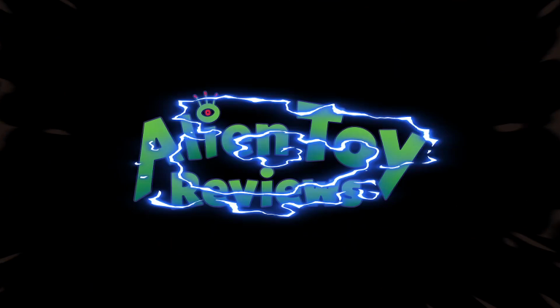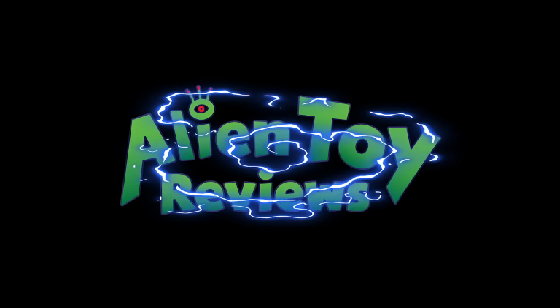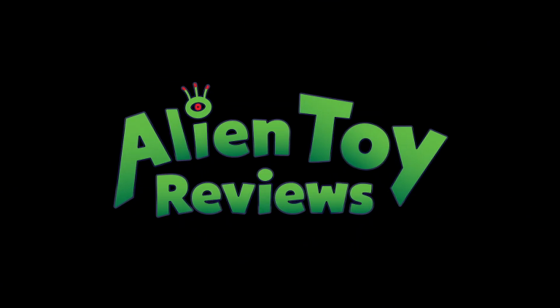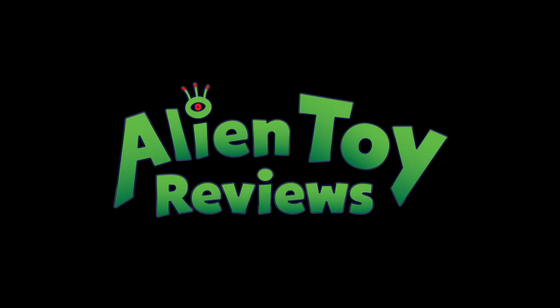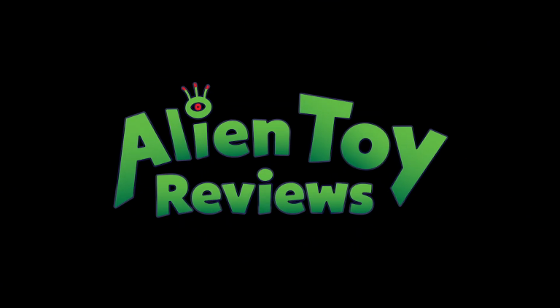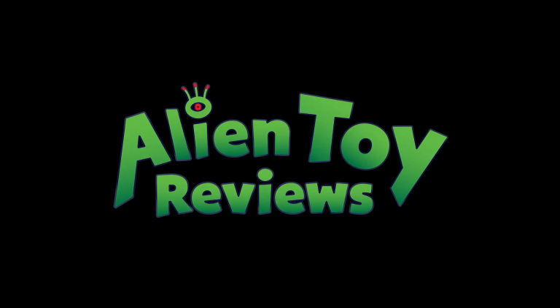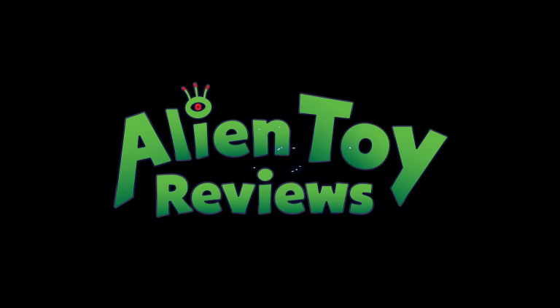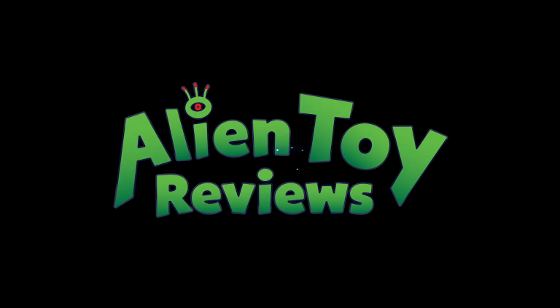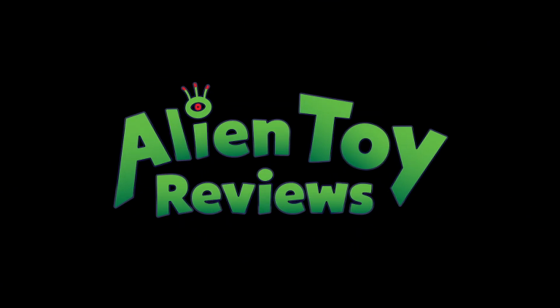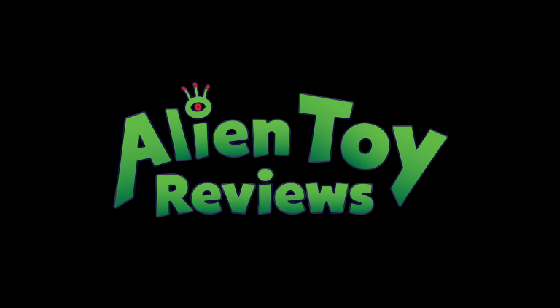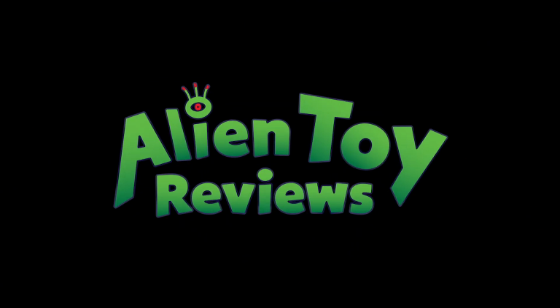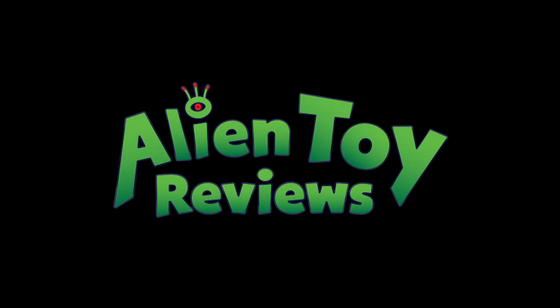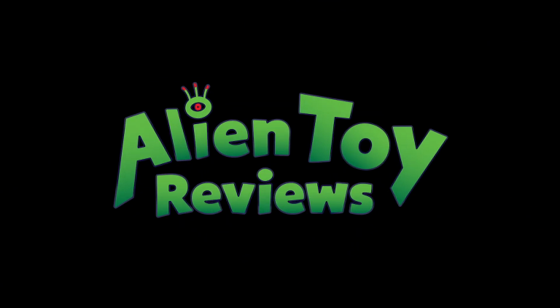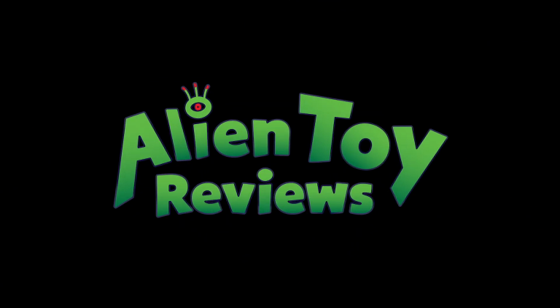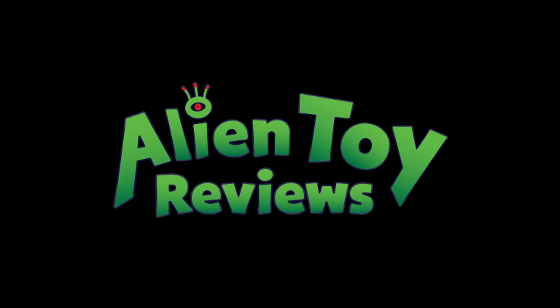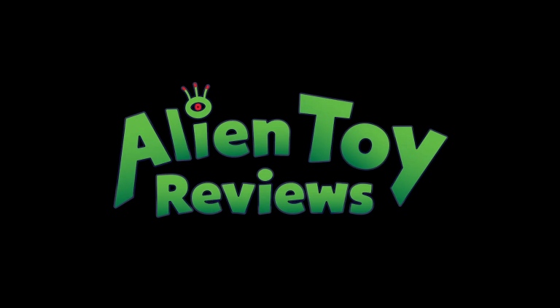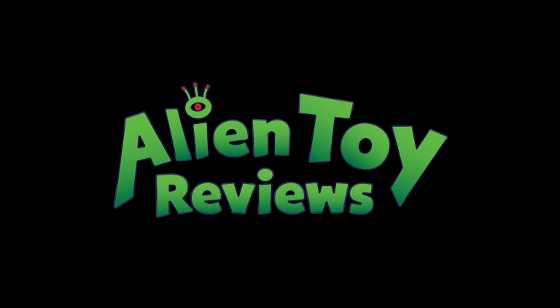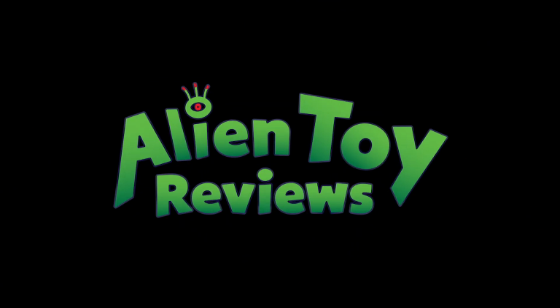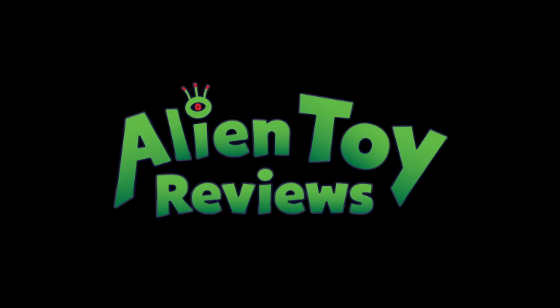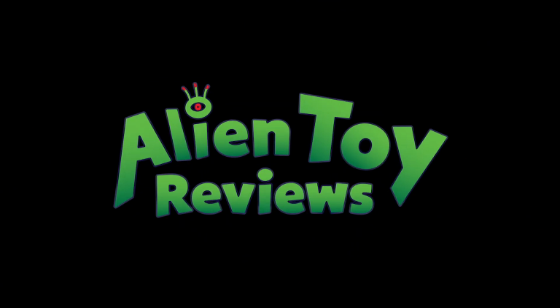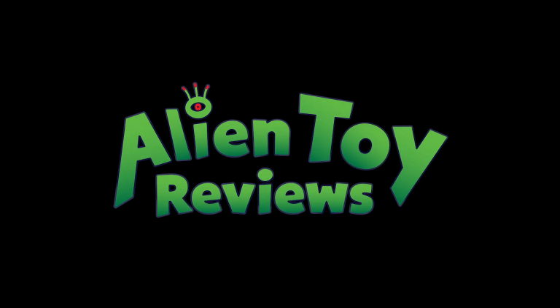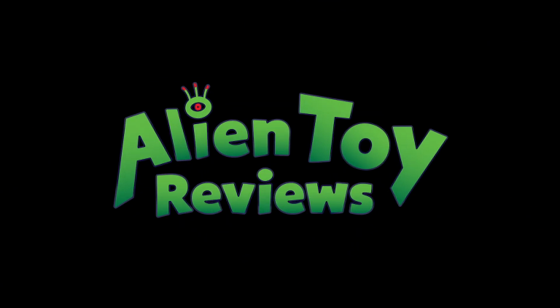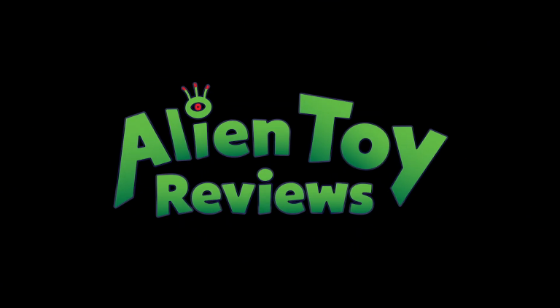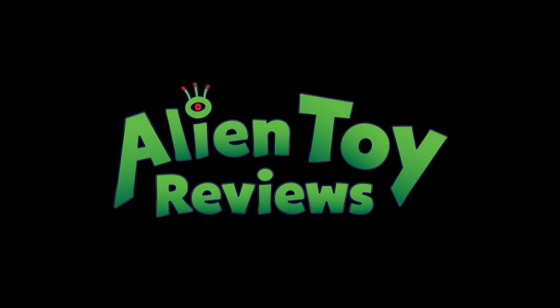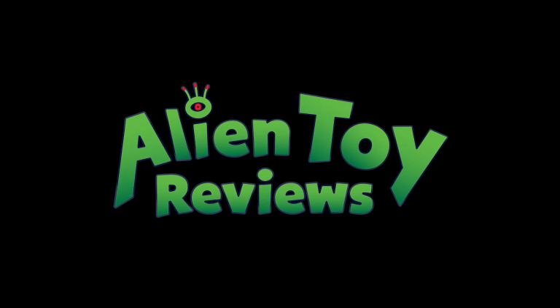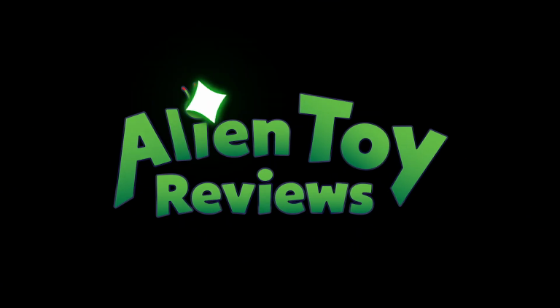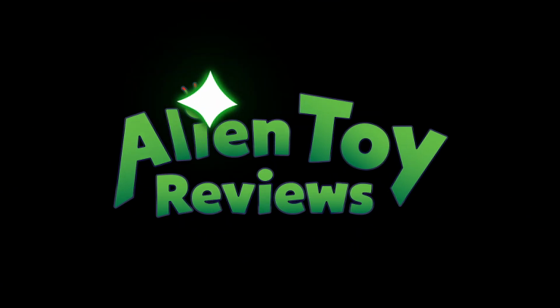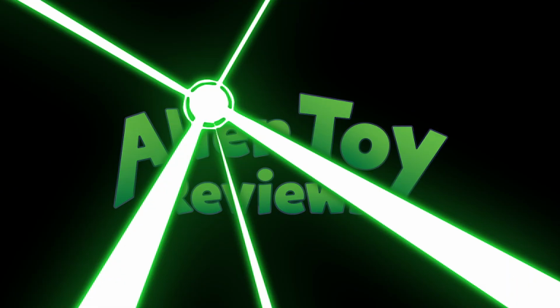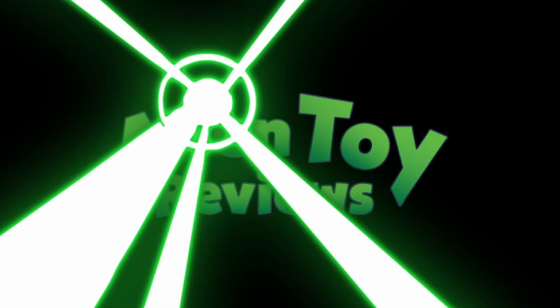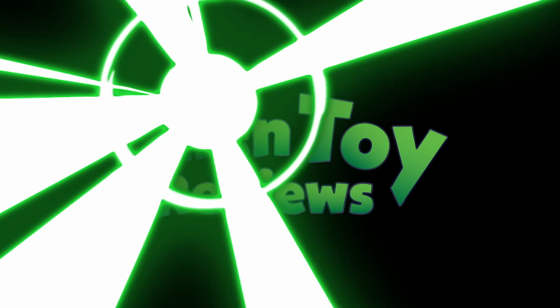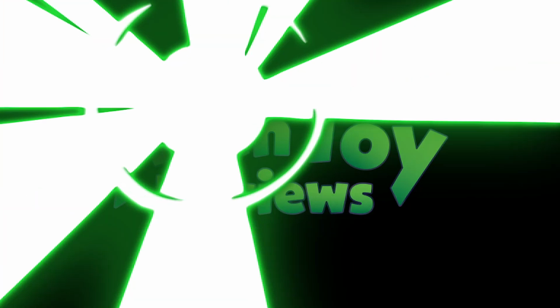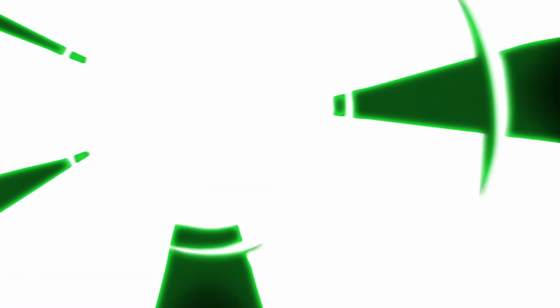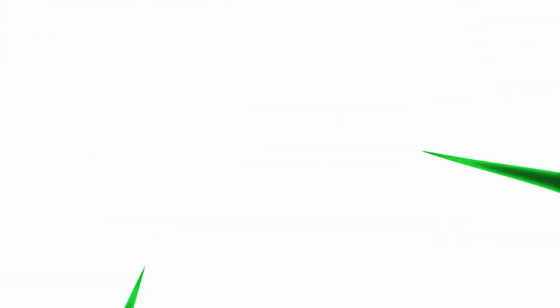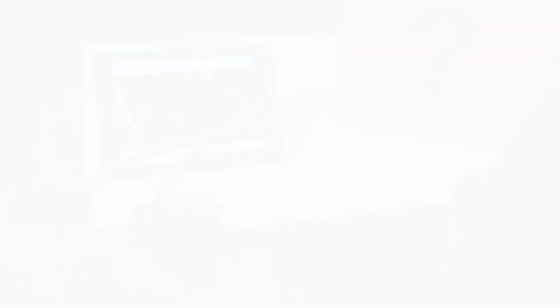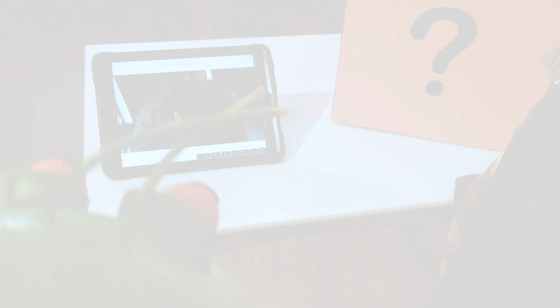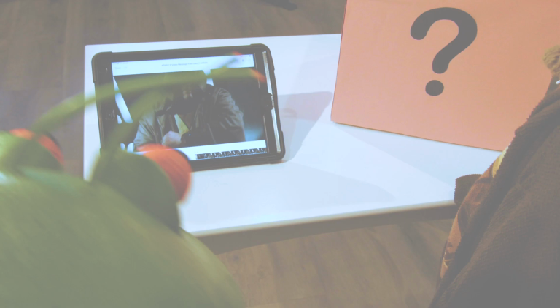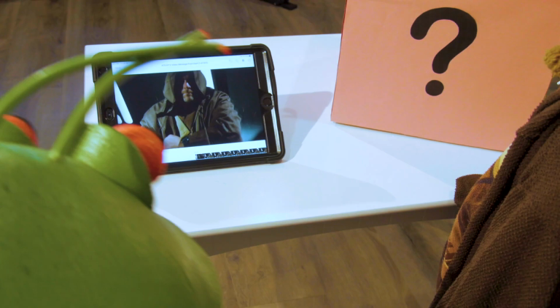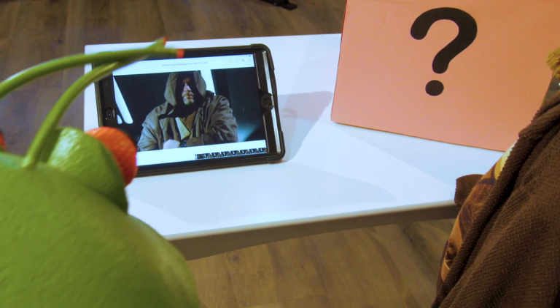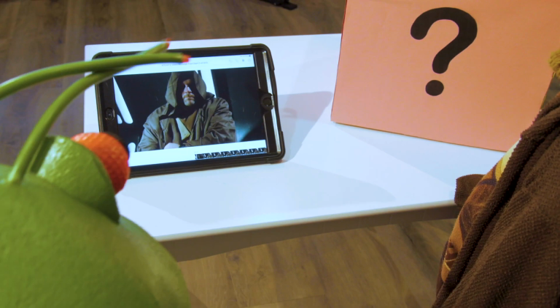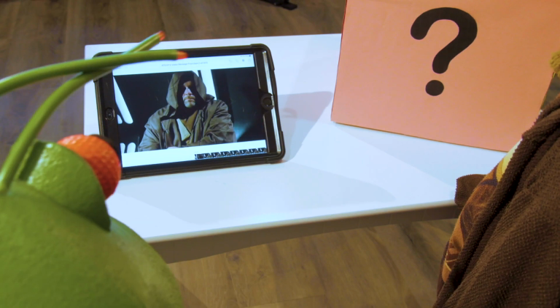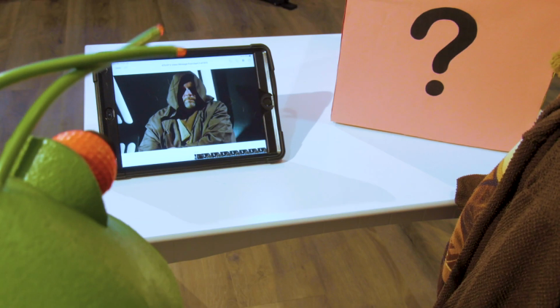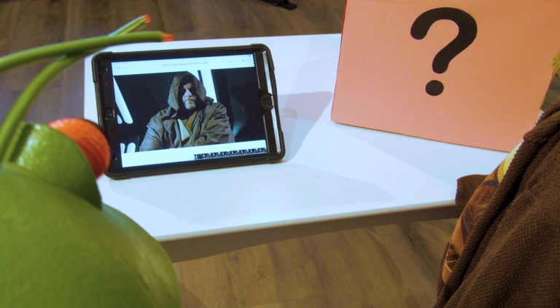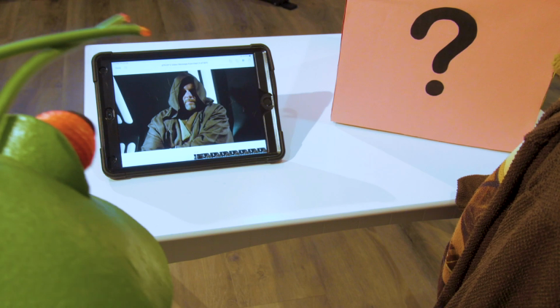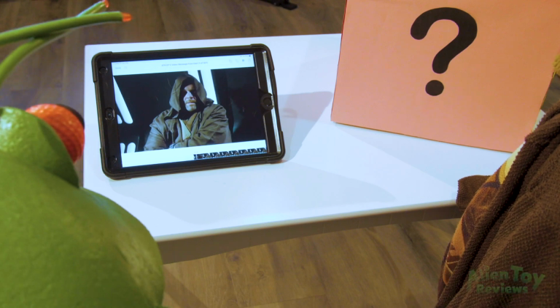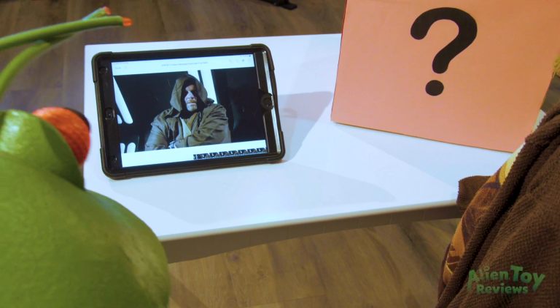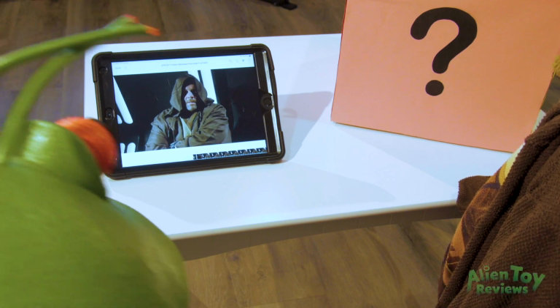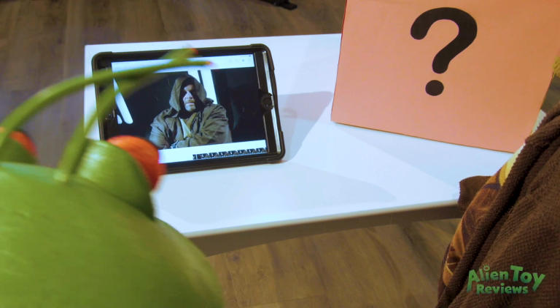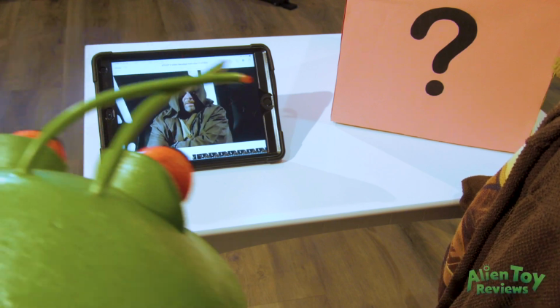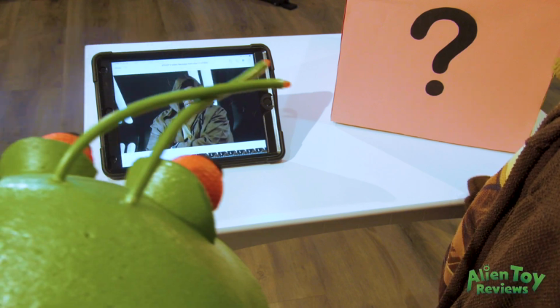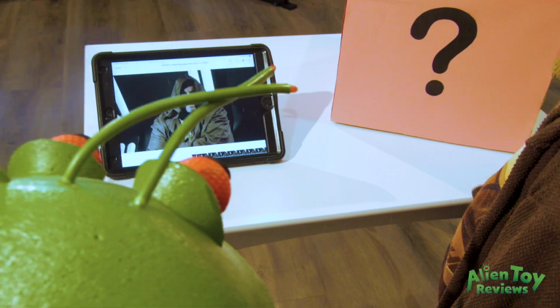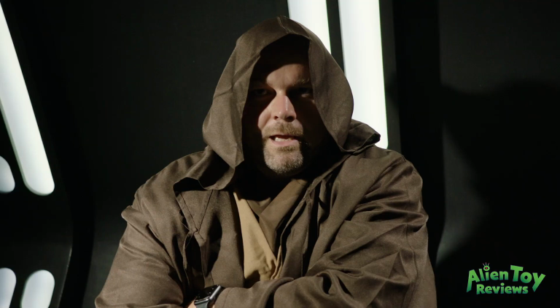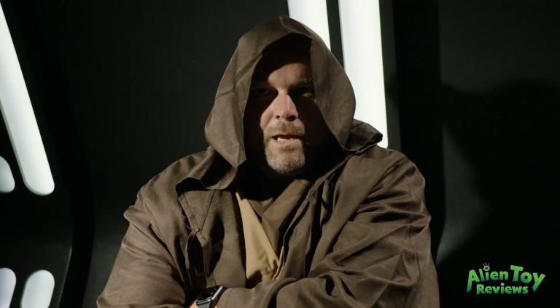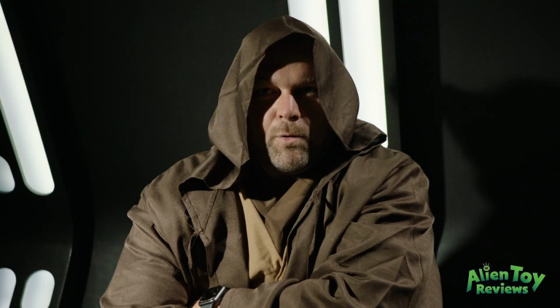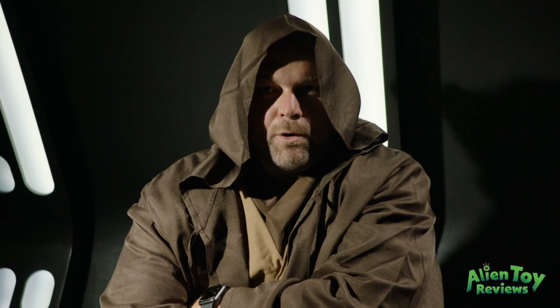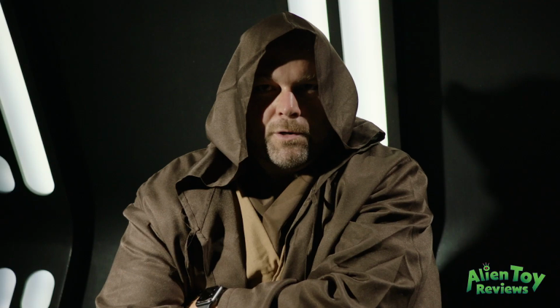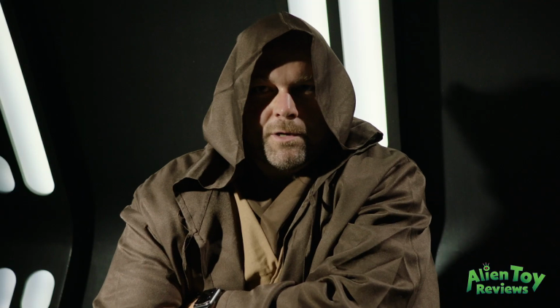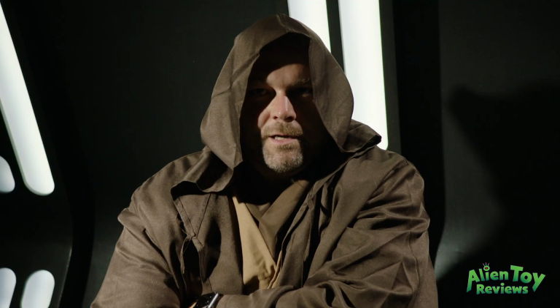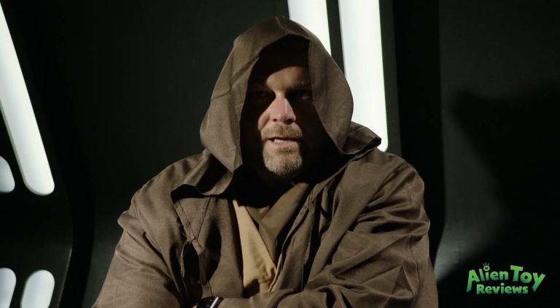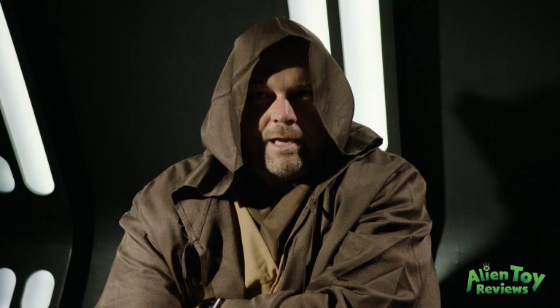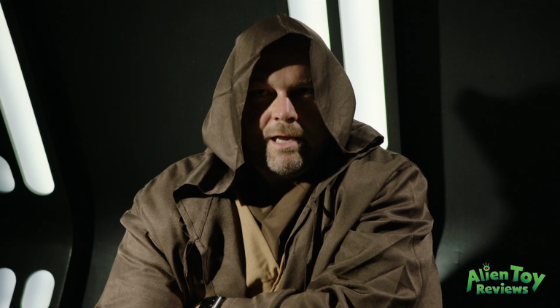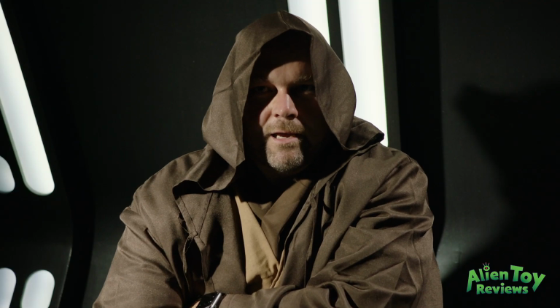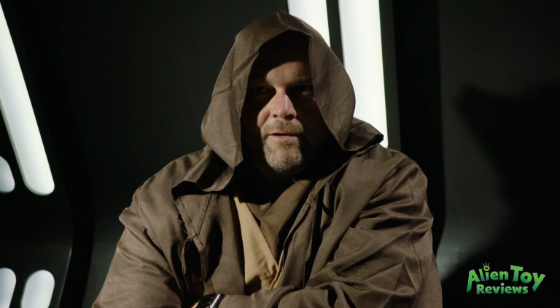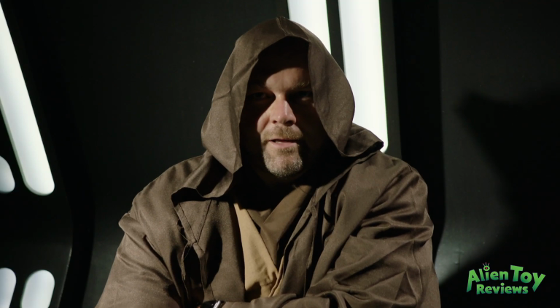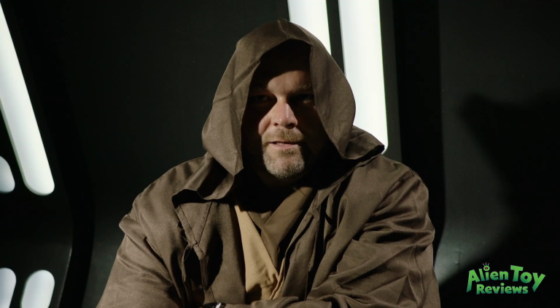Alien Toy Reviews! Hey Parker. Hey Alien.